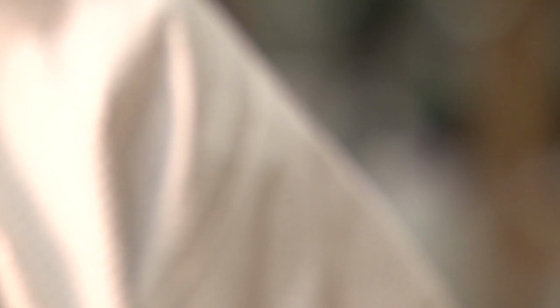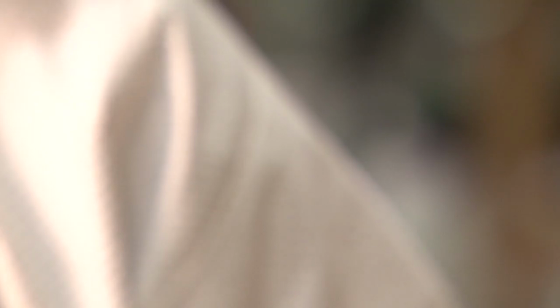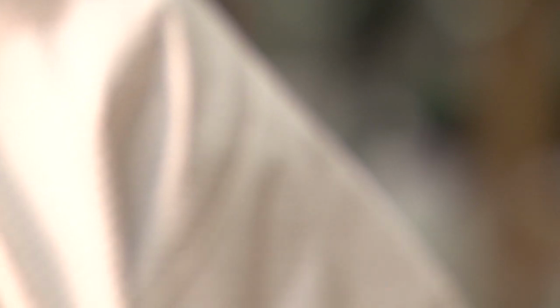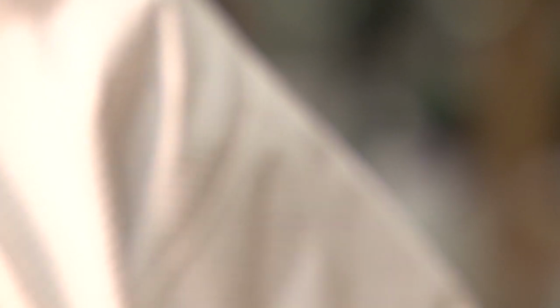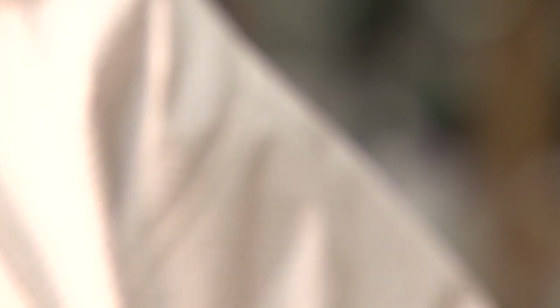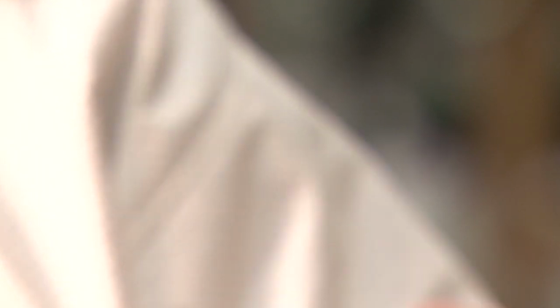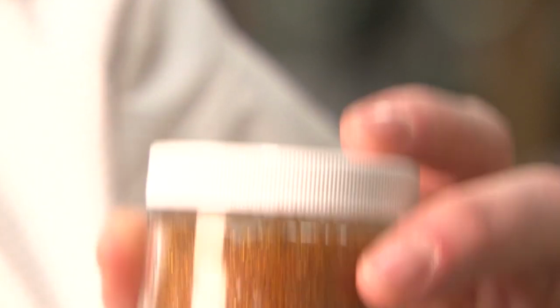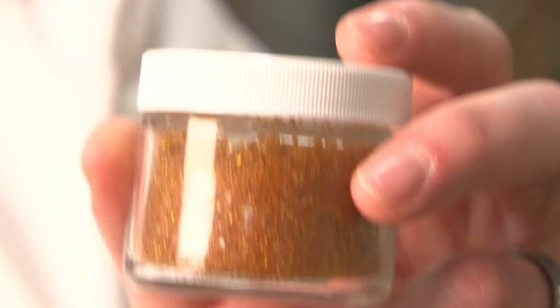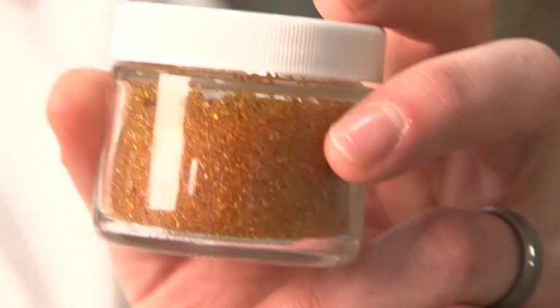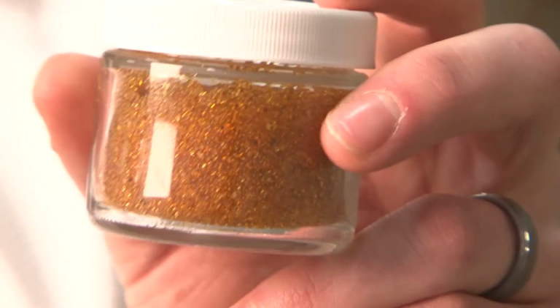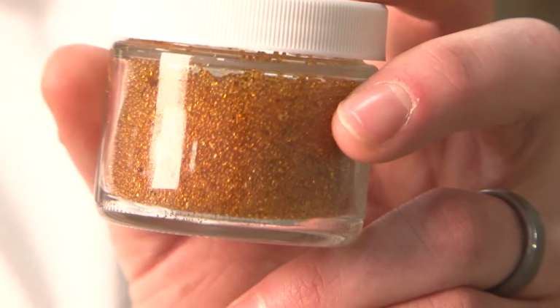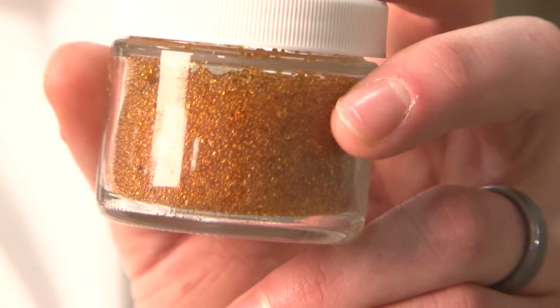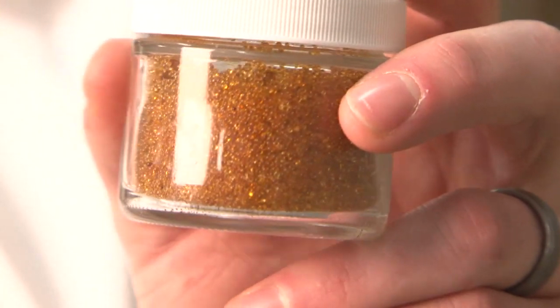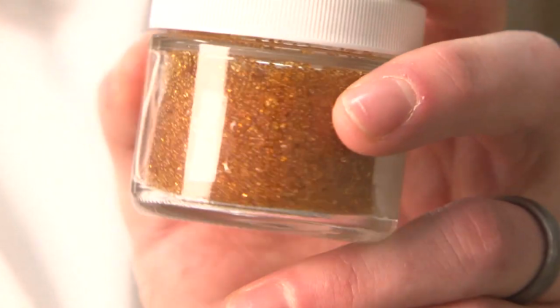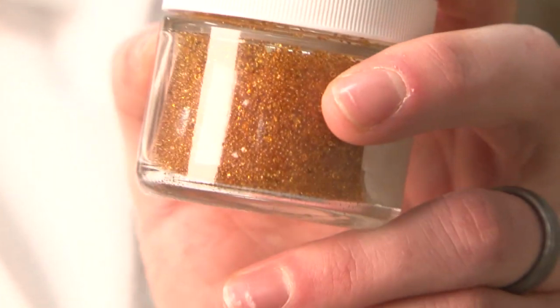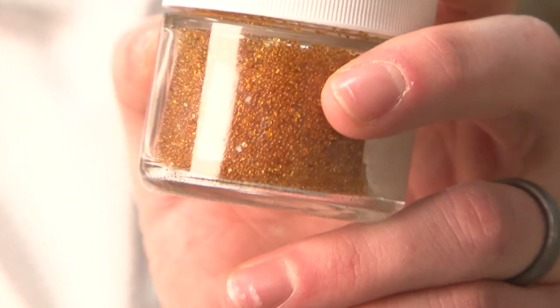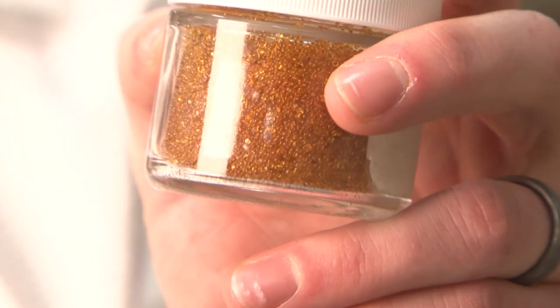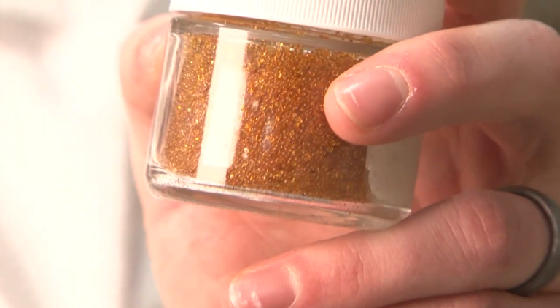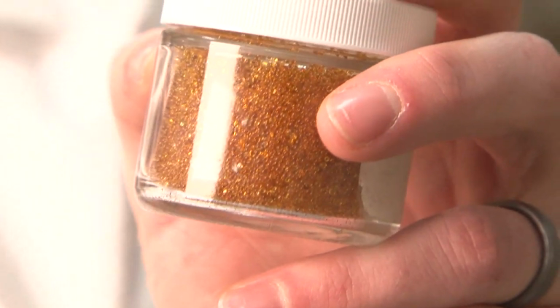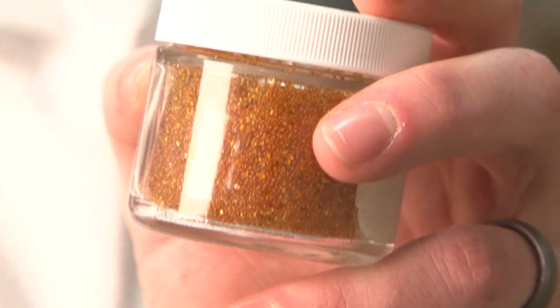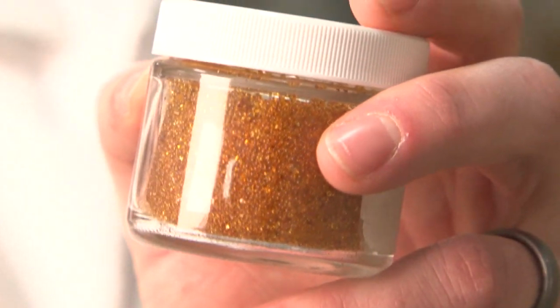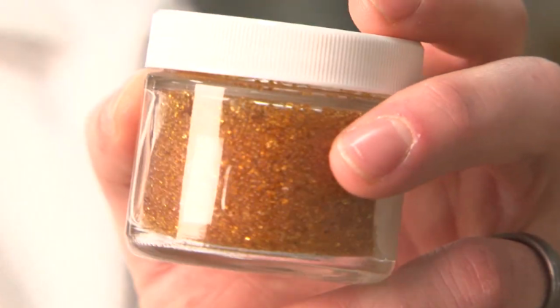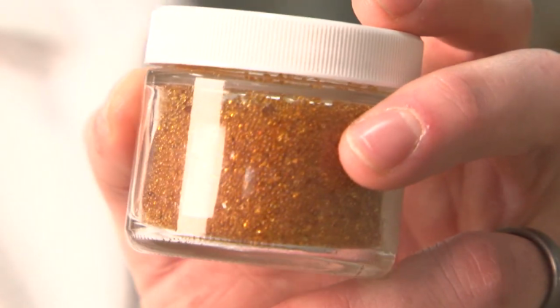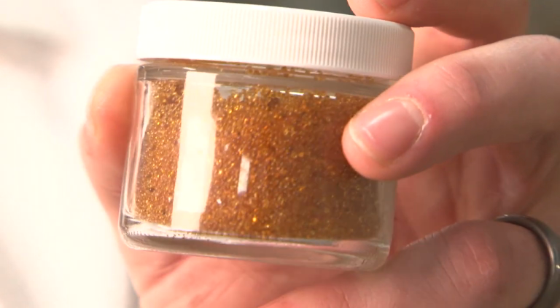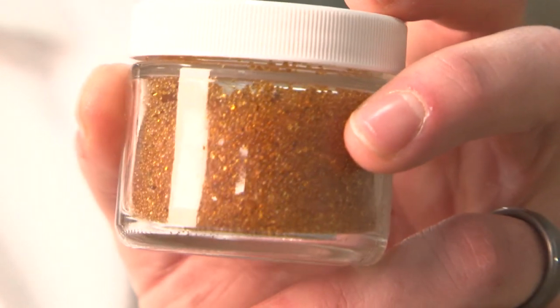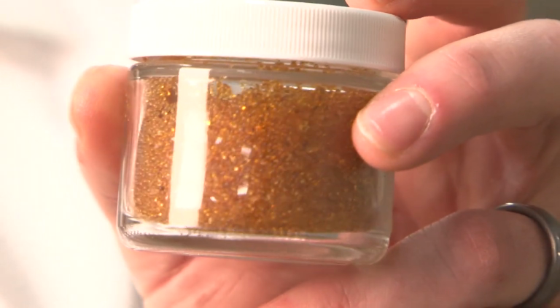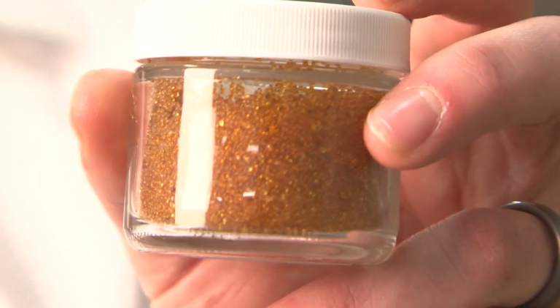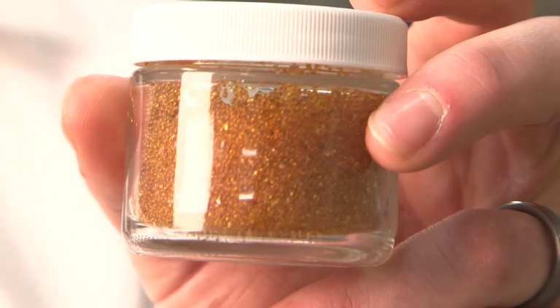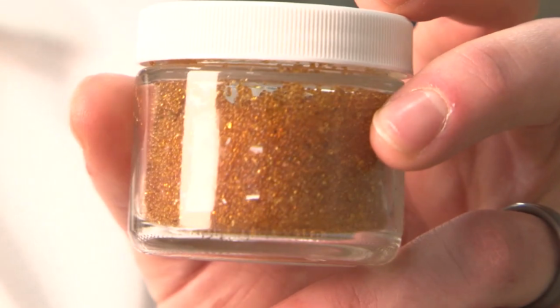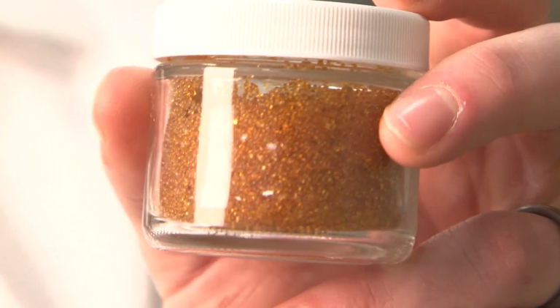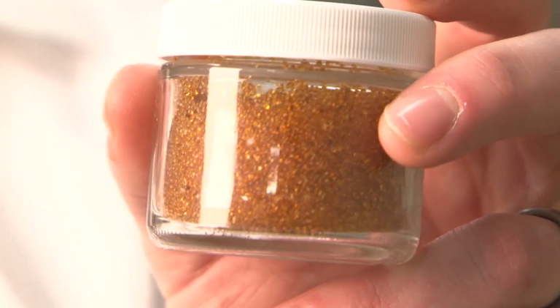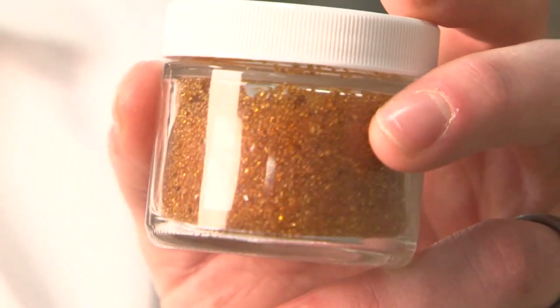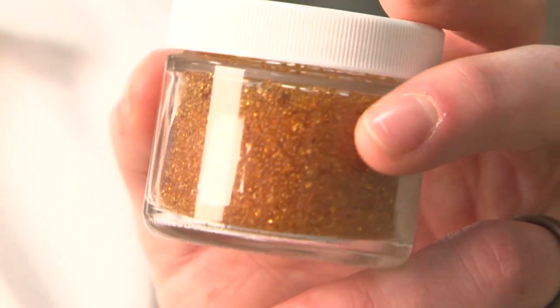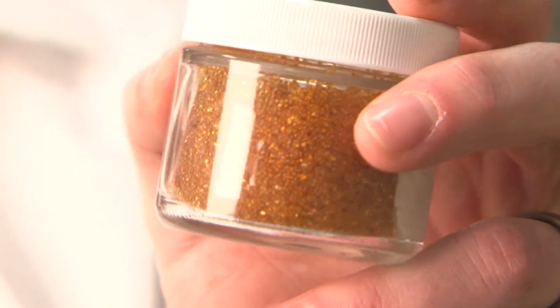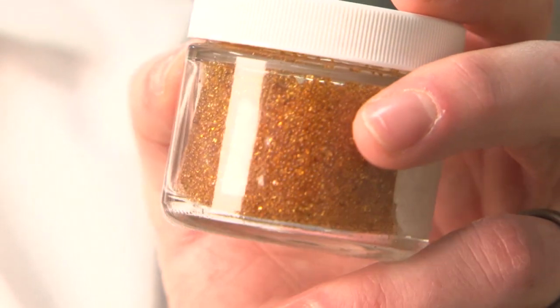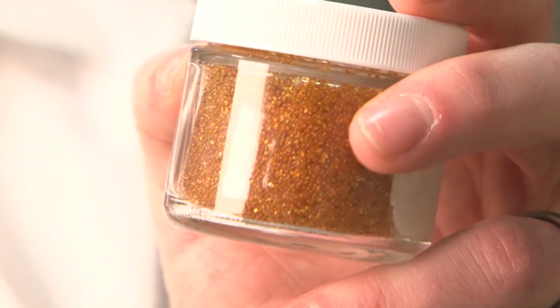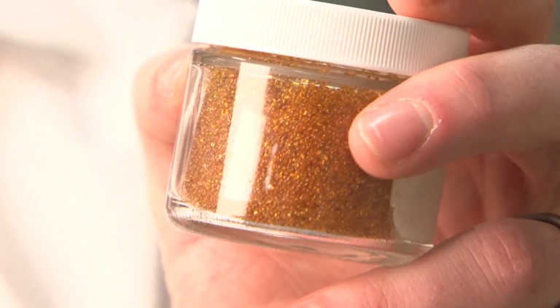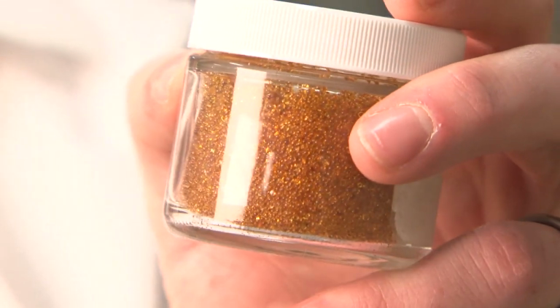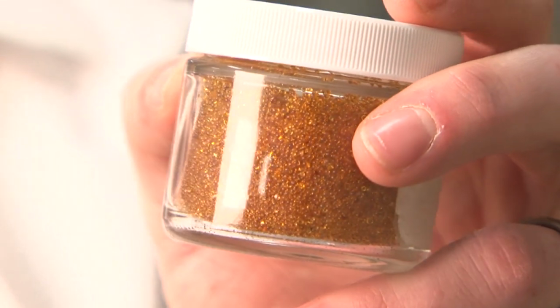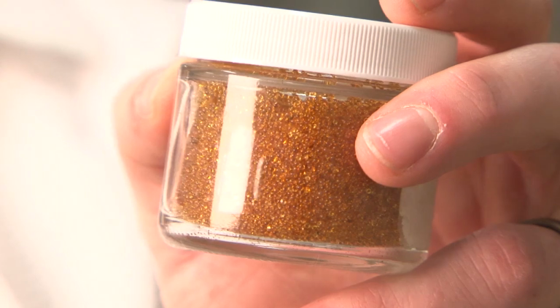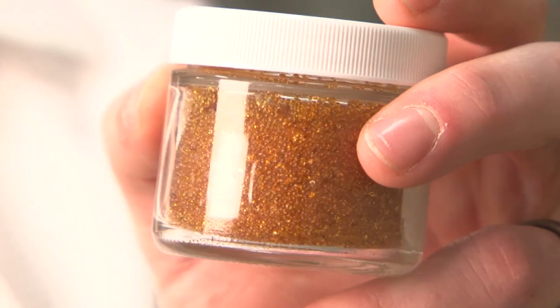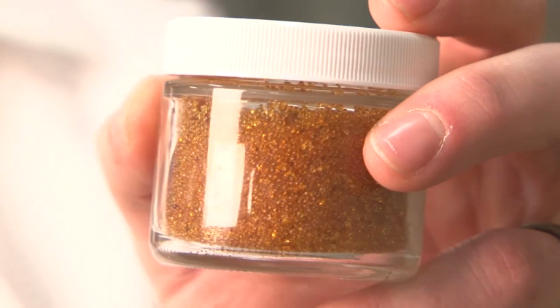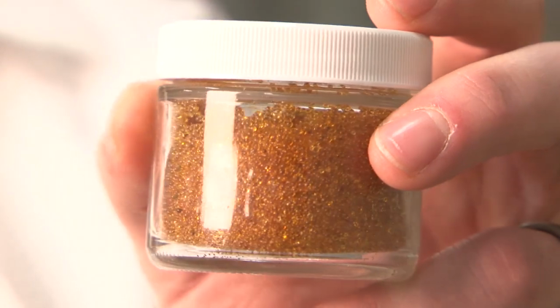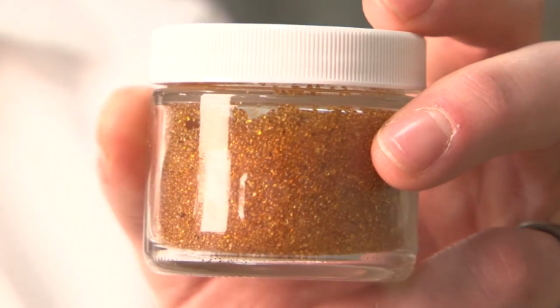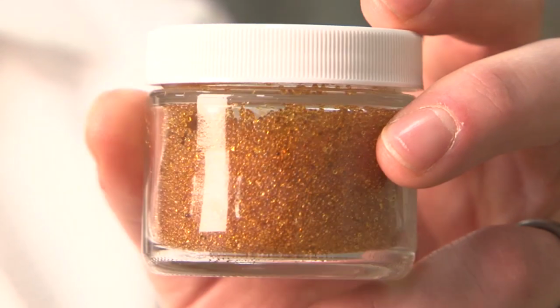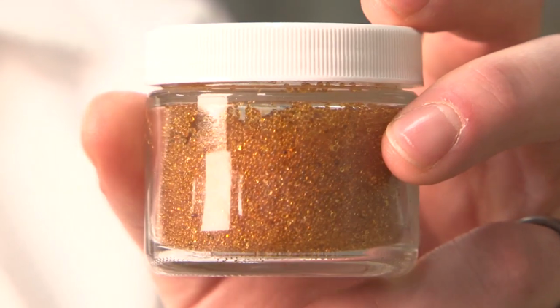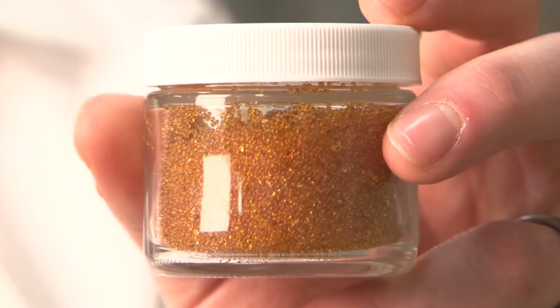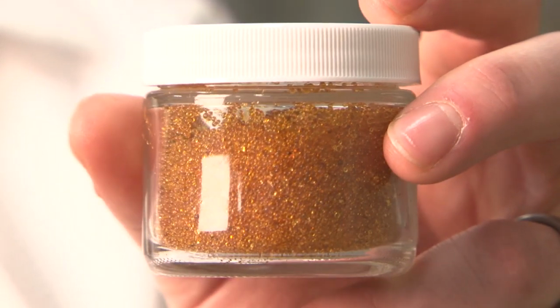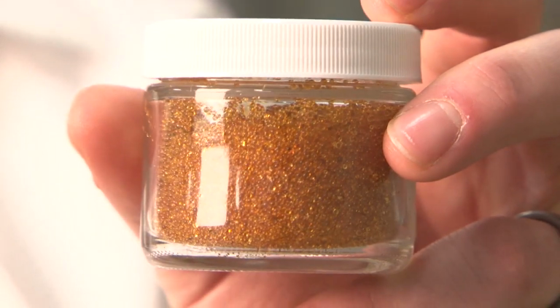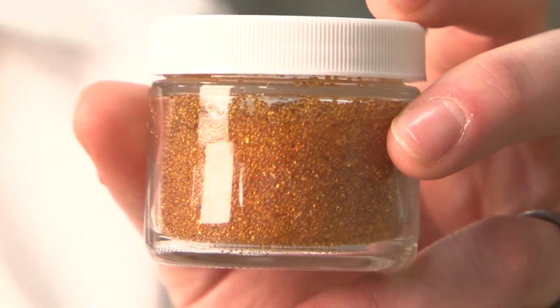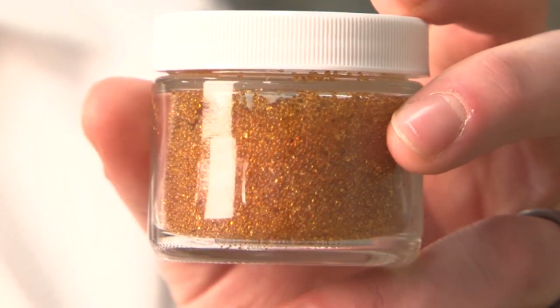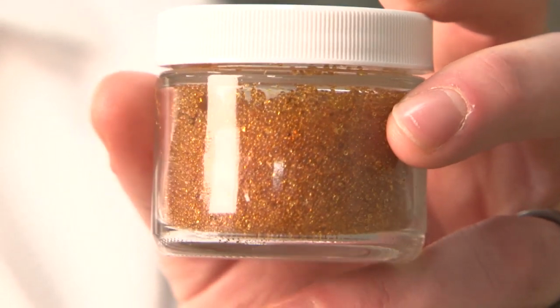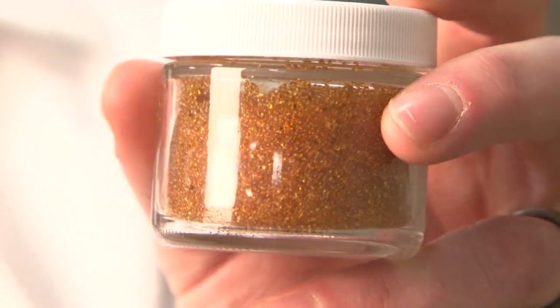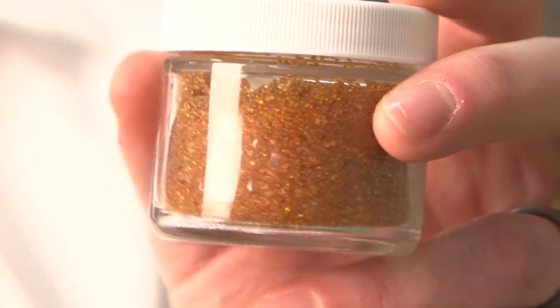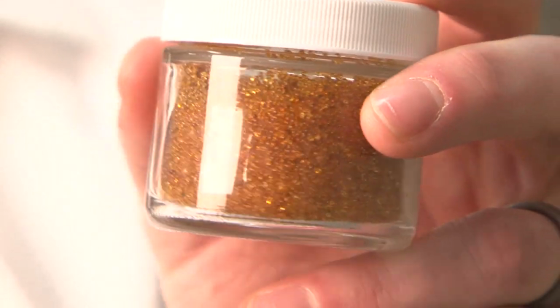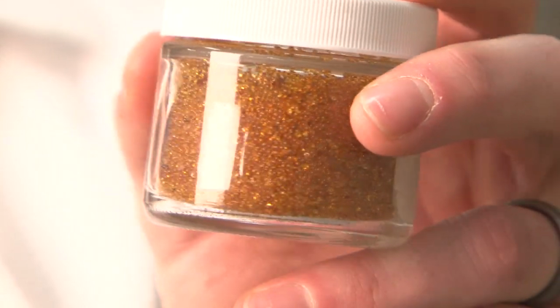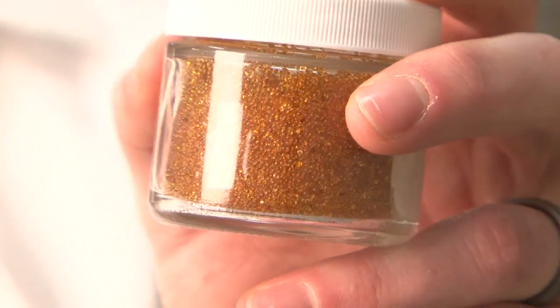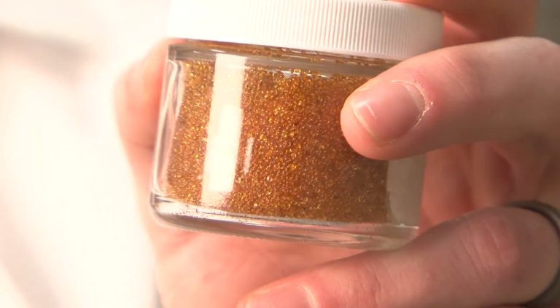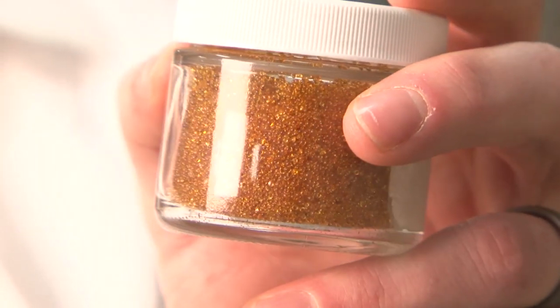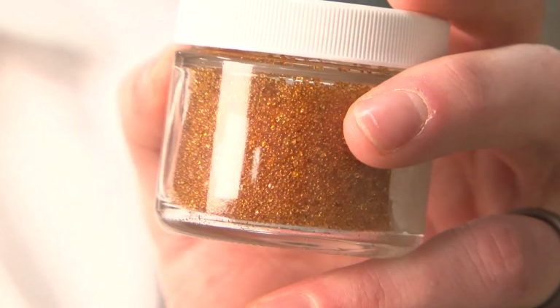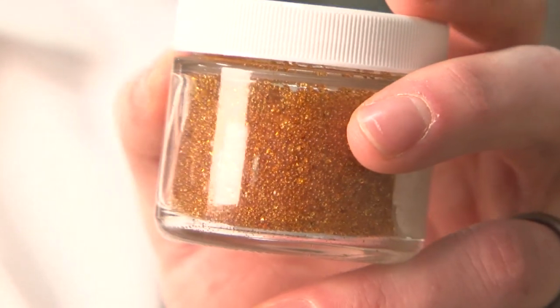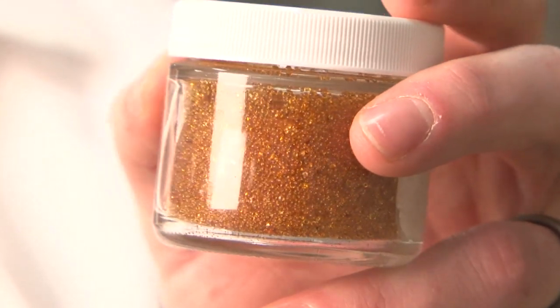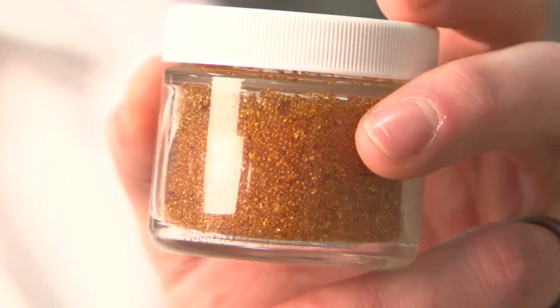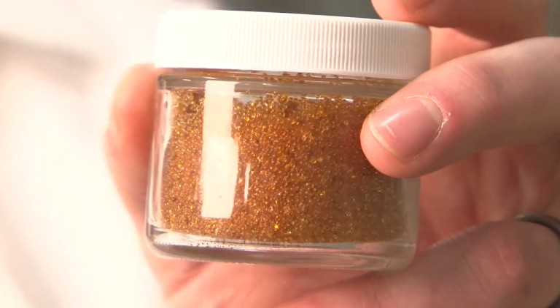The resin, which looks like this, works like a magnet. It attracts the contaminant ions, leaving the water free of contamination.